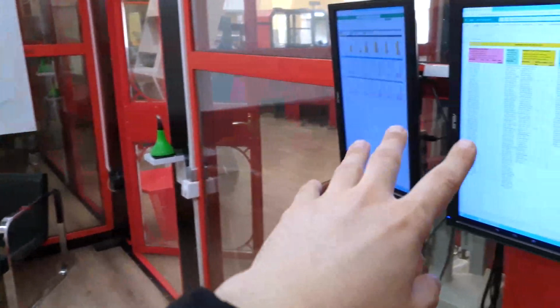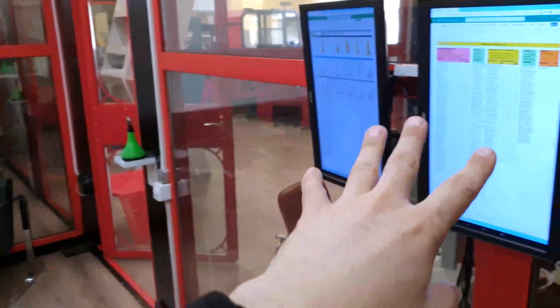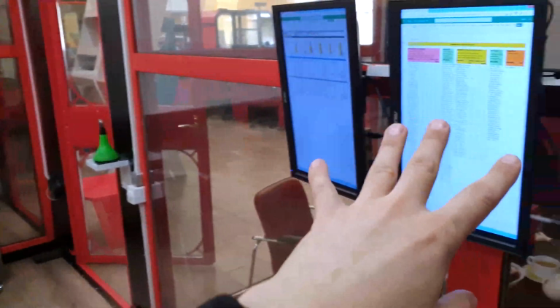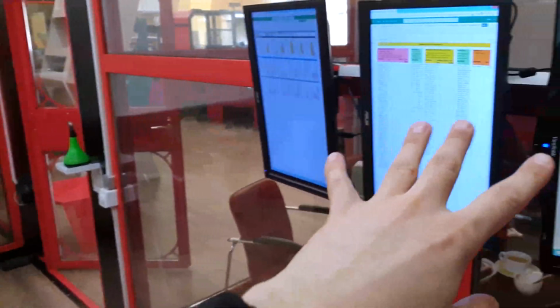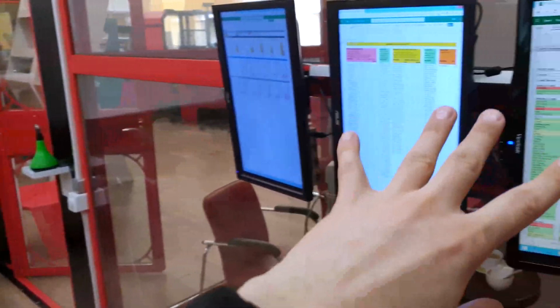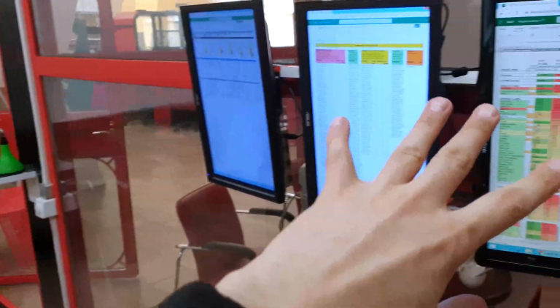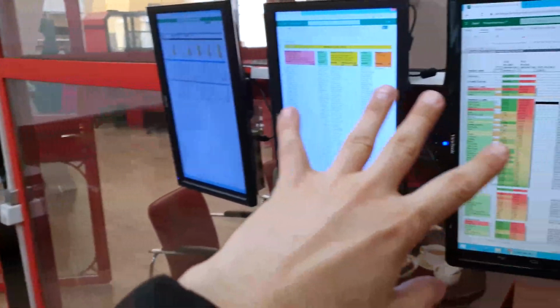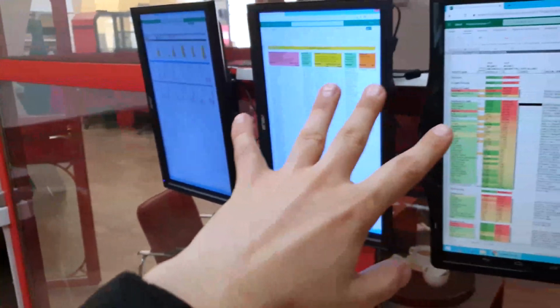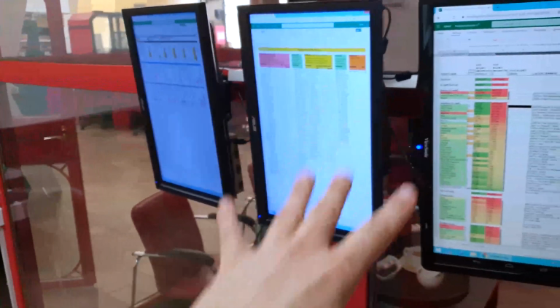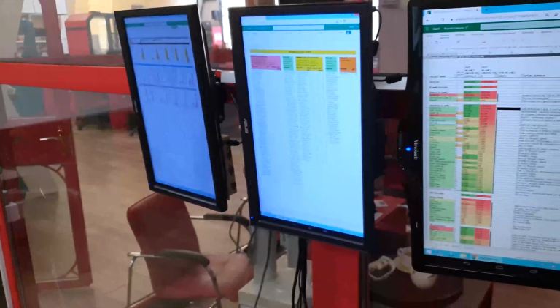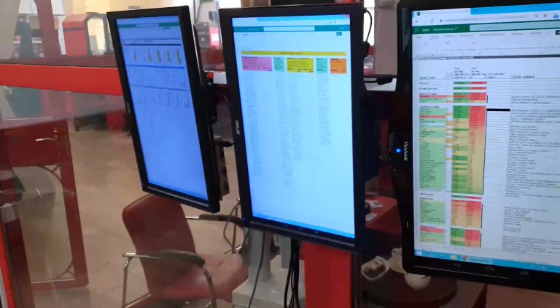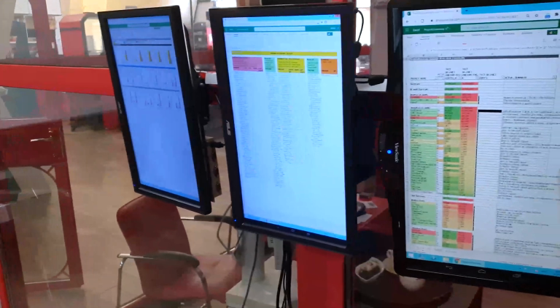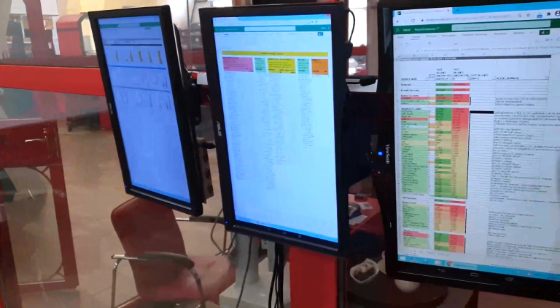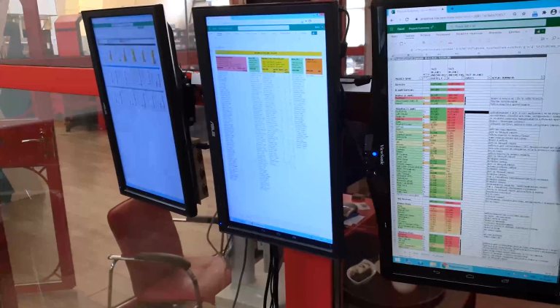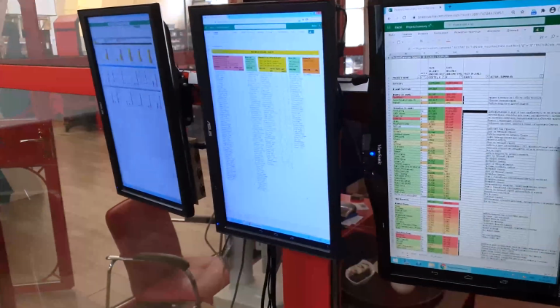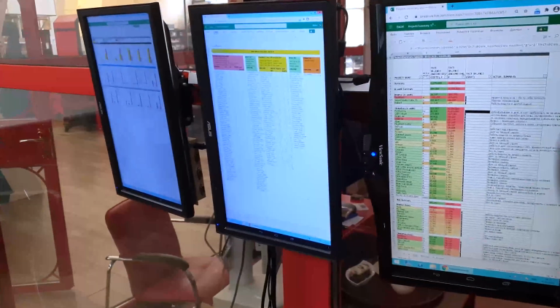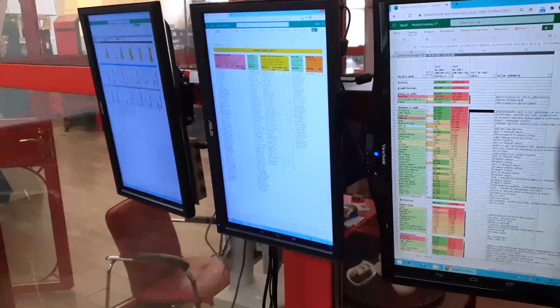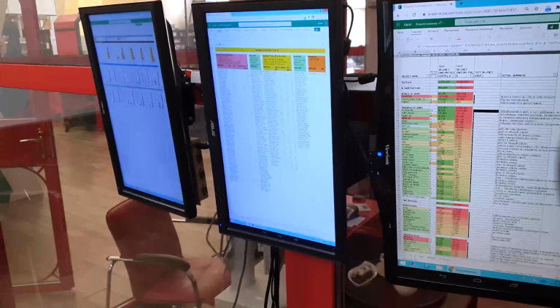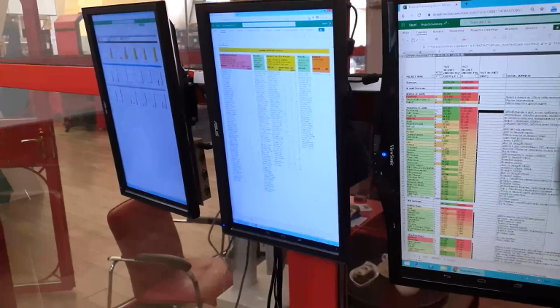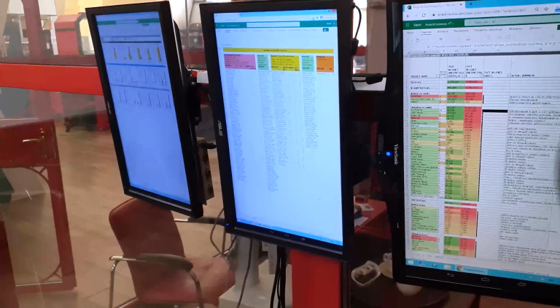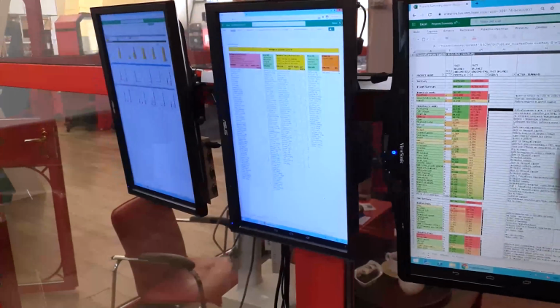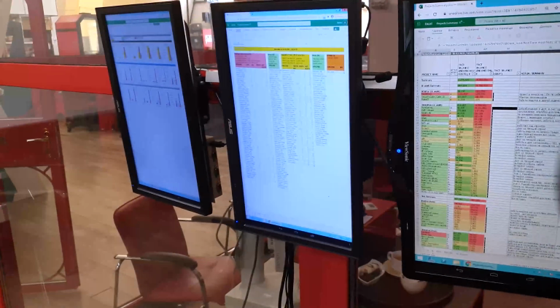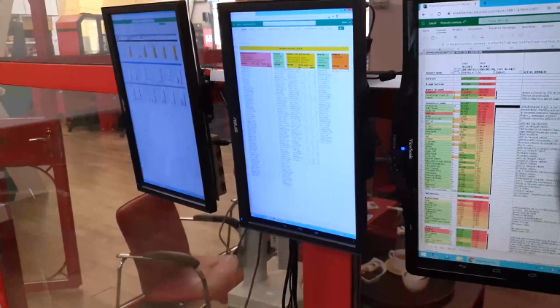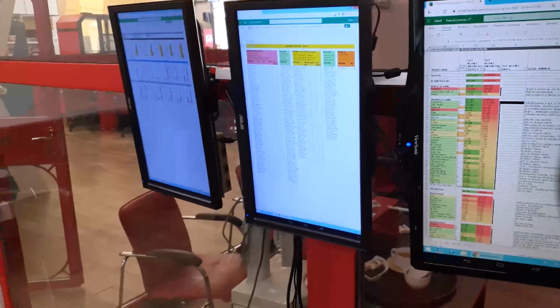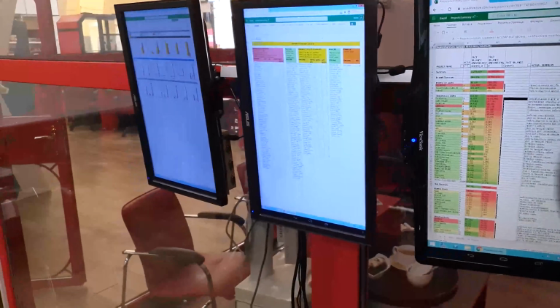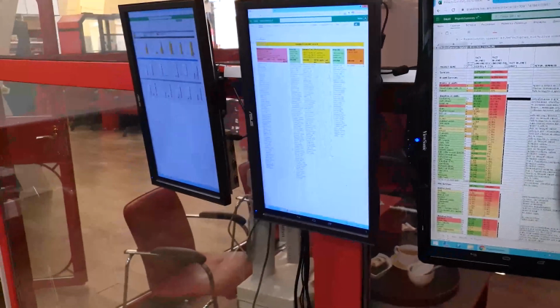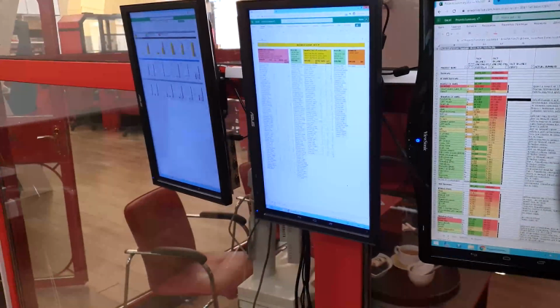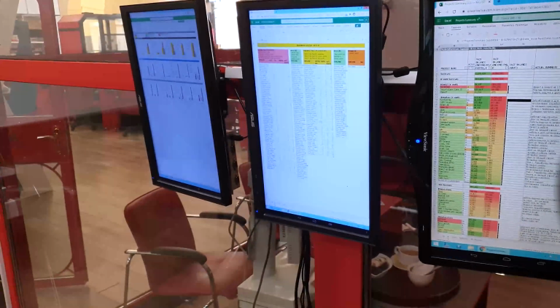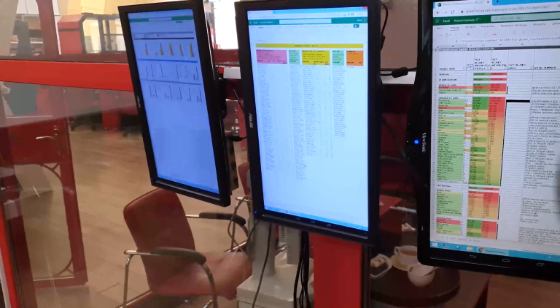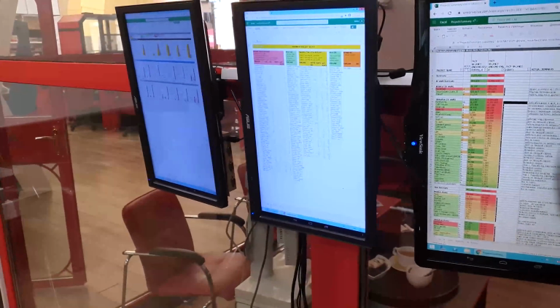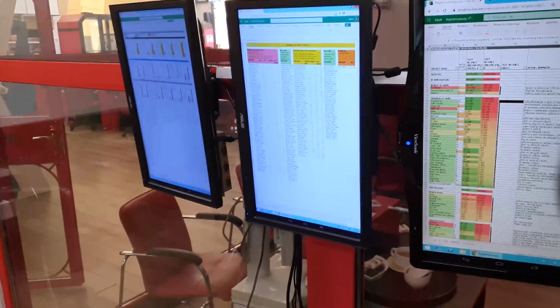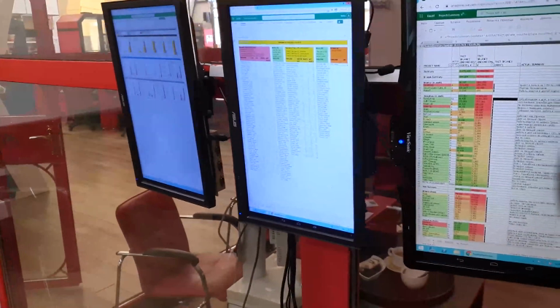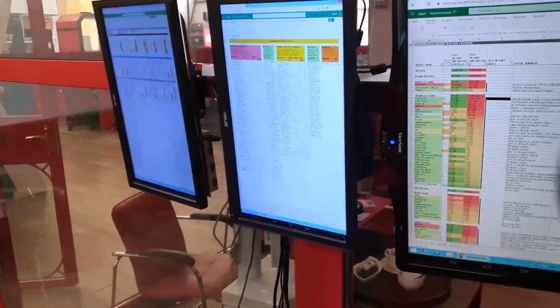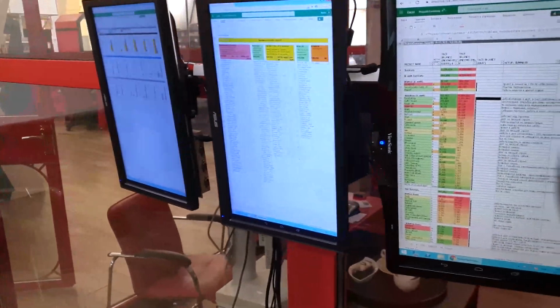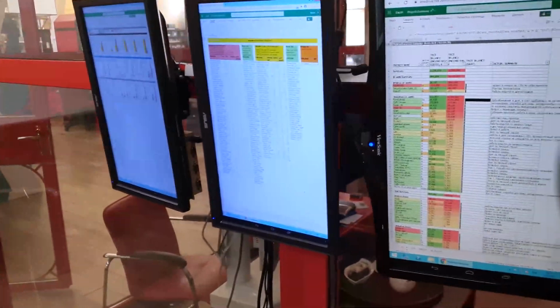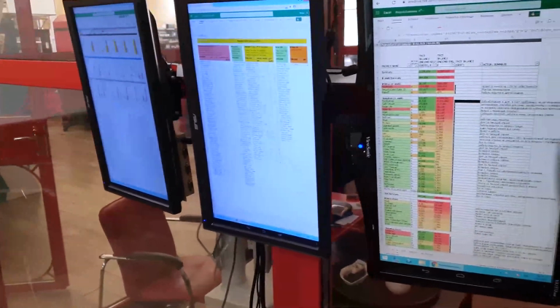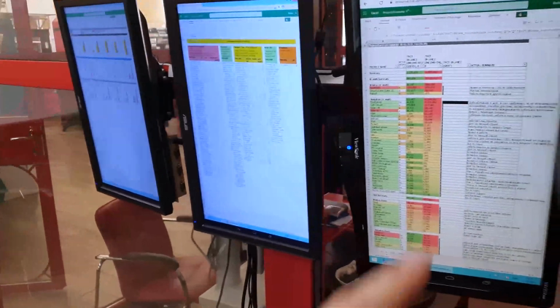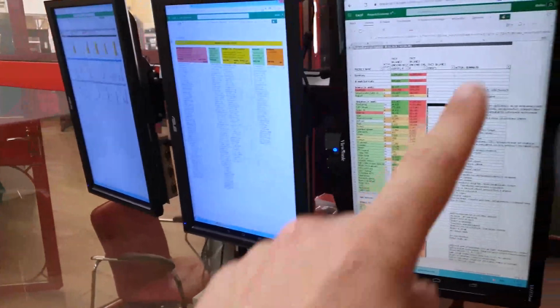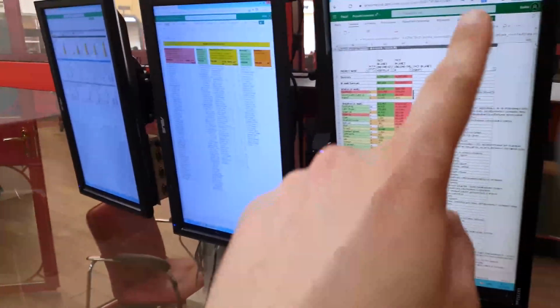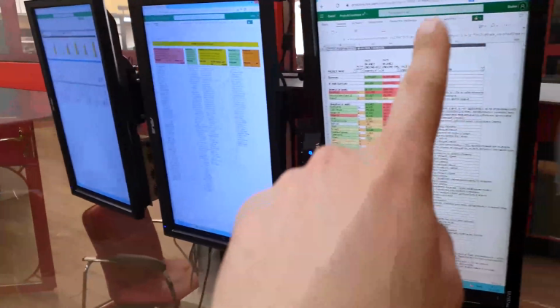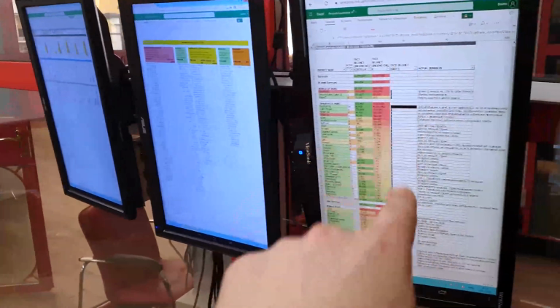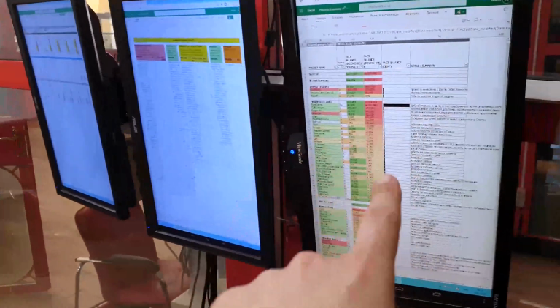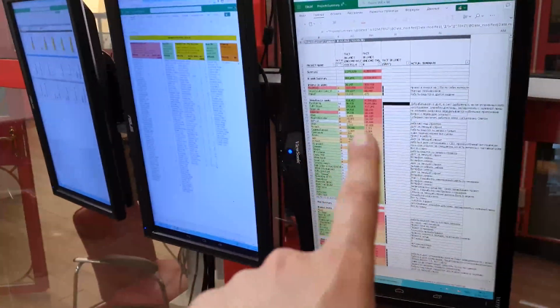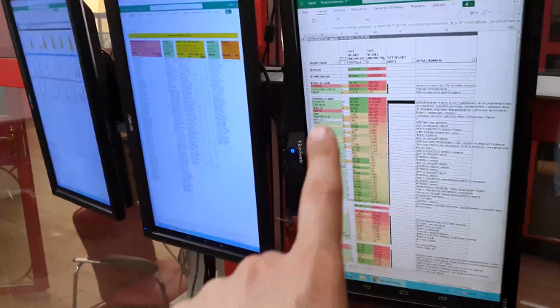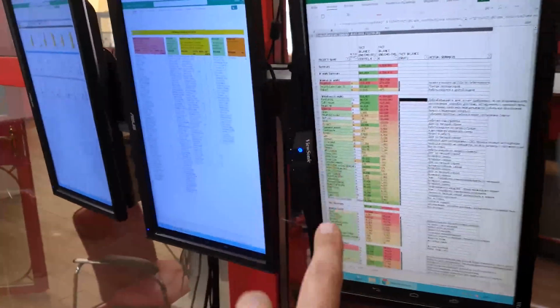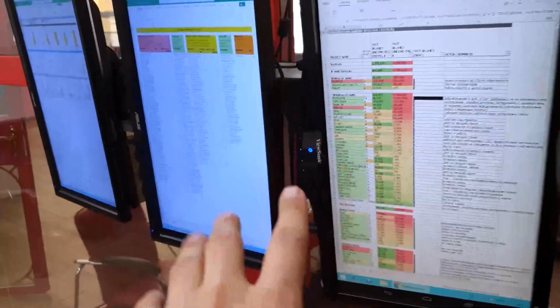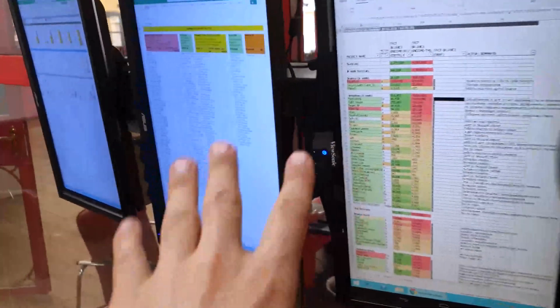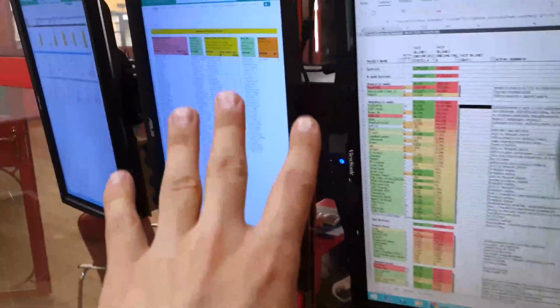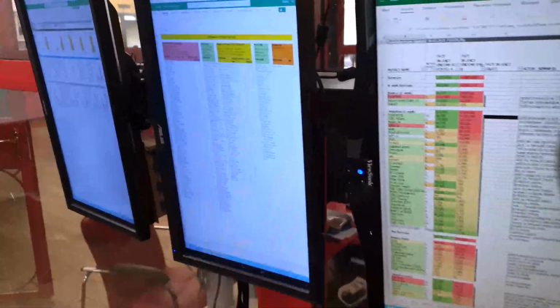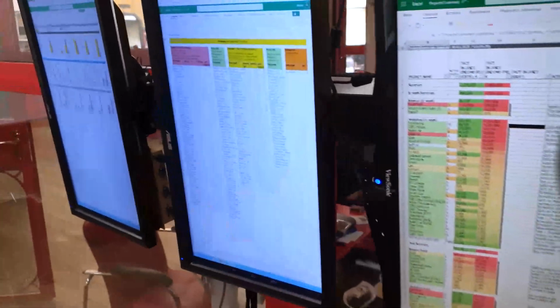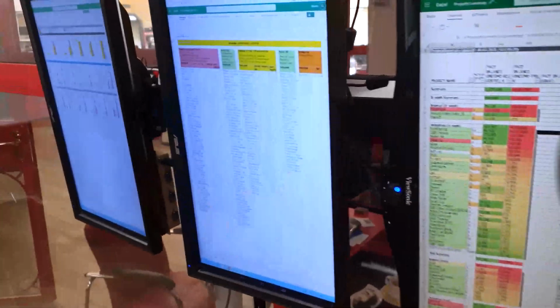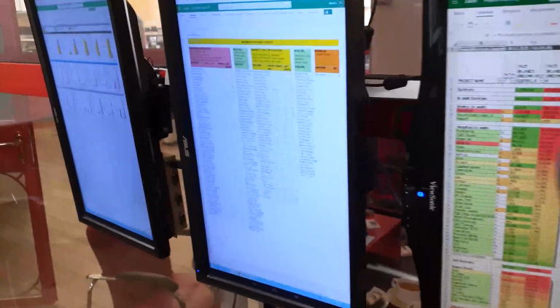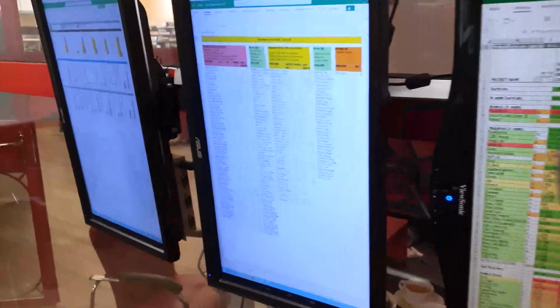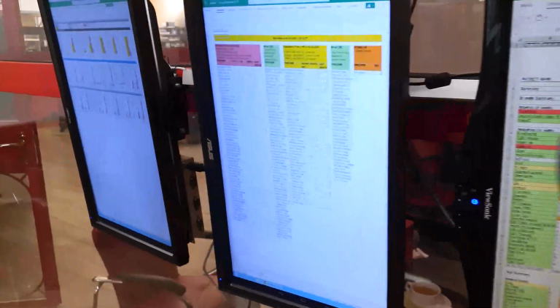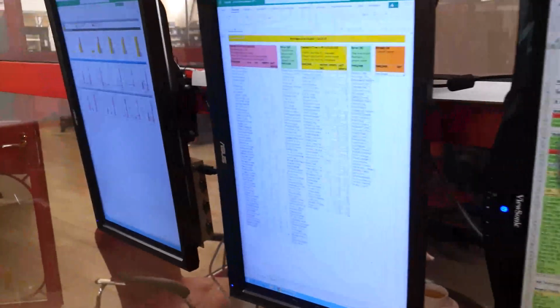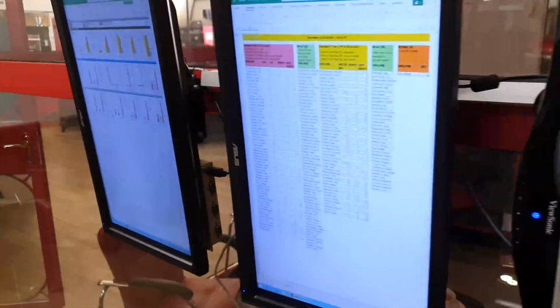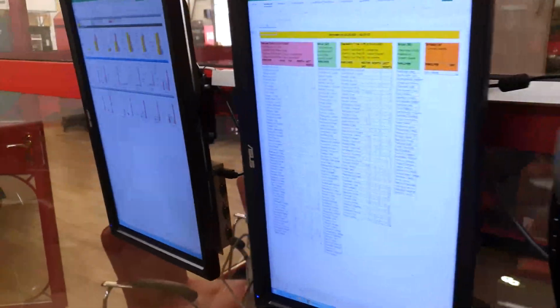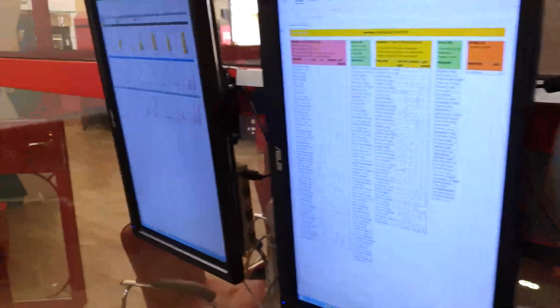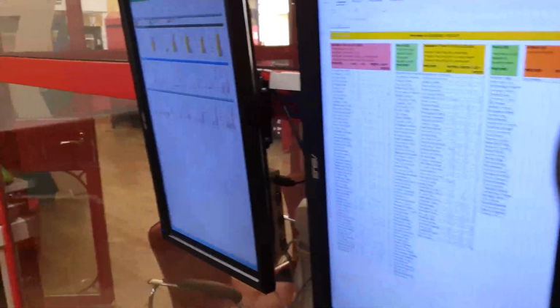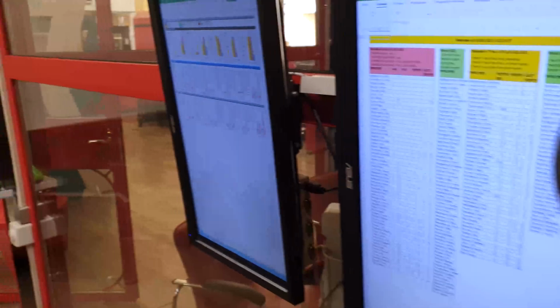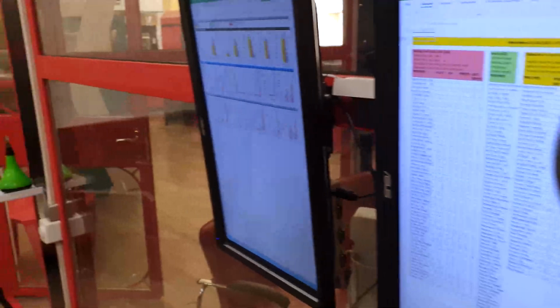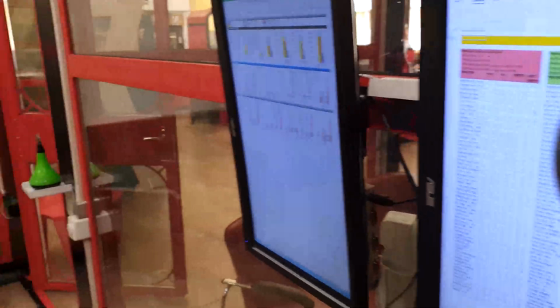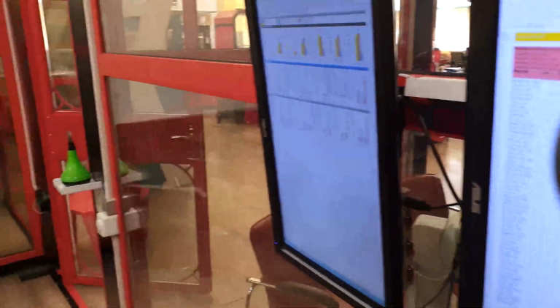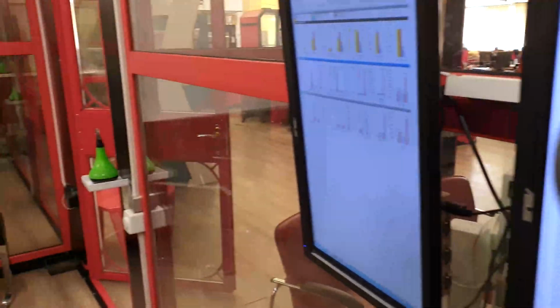This is statistics from all our affiliates globally. I can see all the mistakes, all the tasks here, and so on.